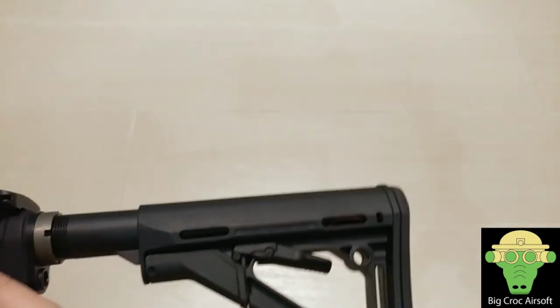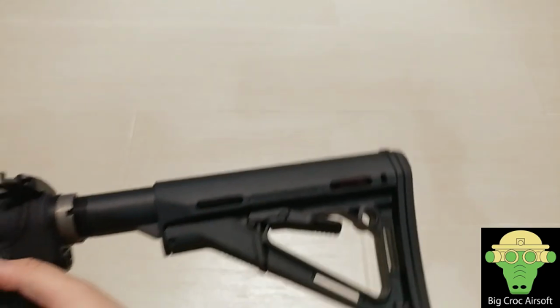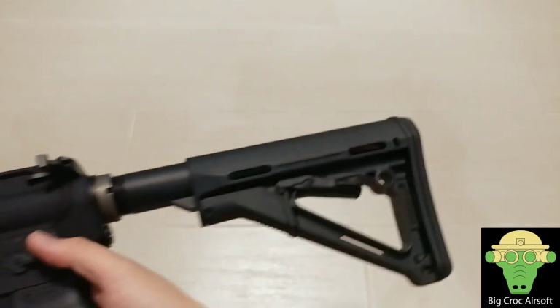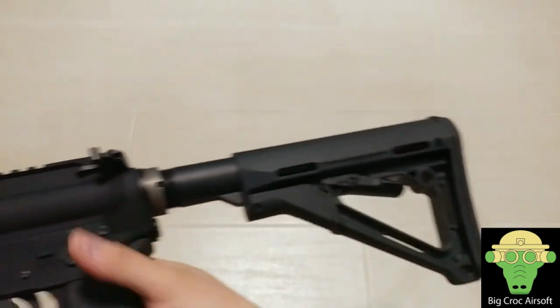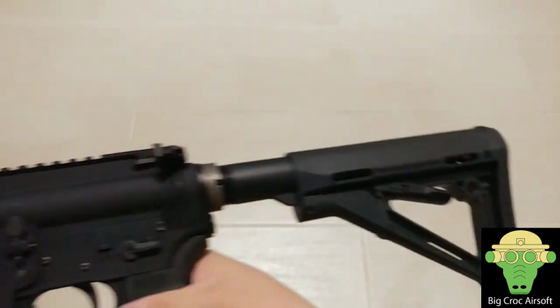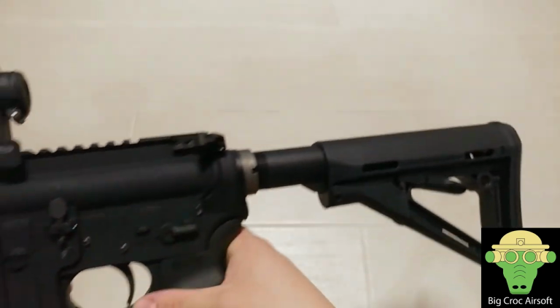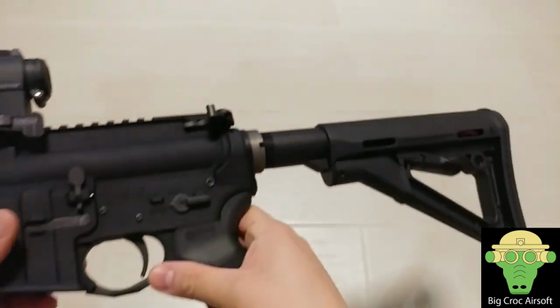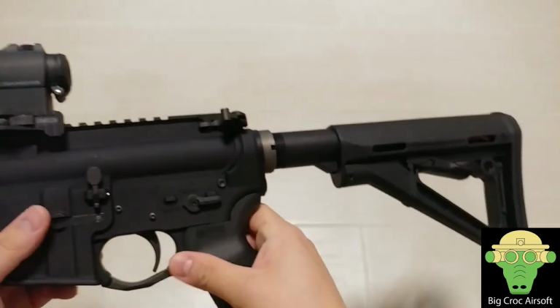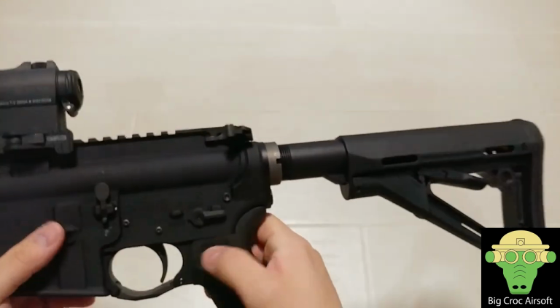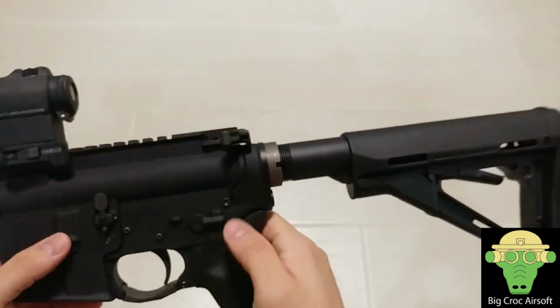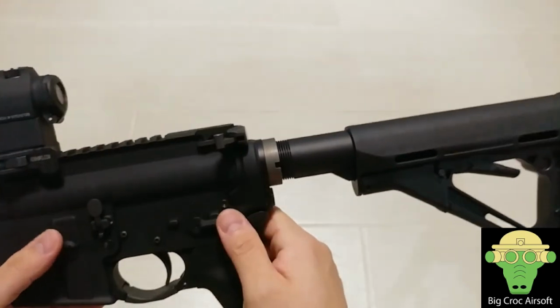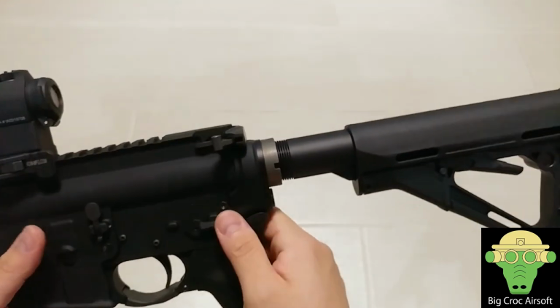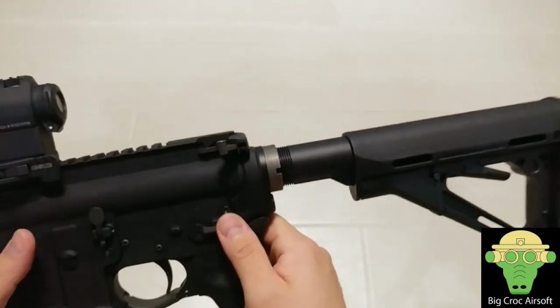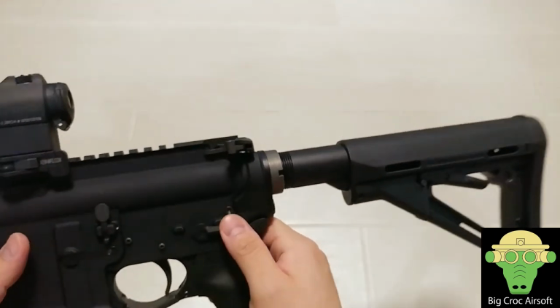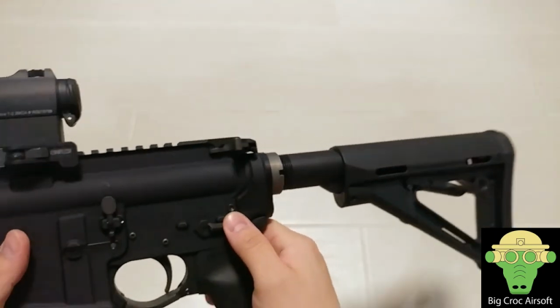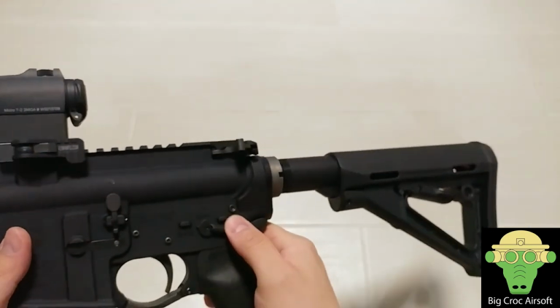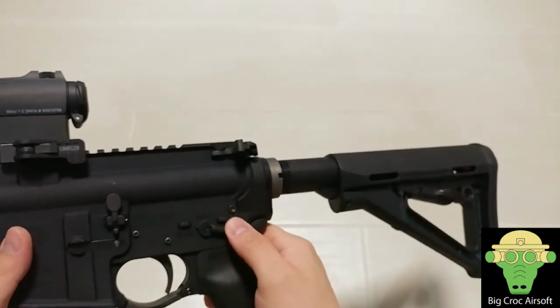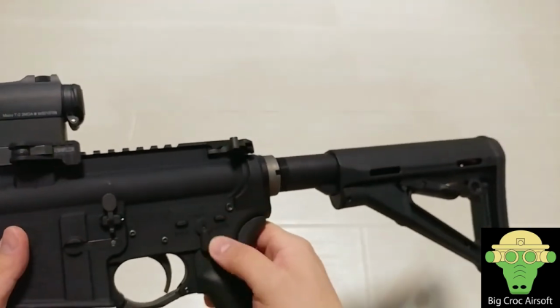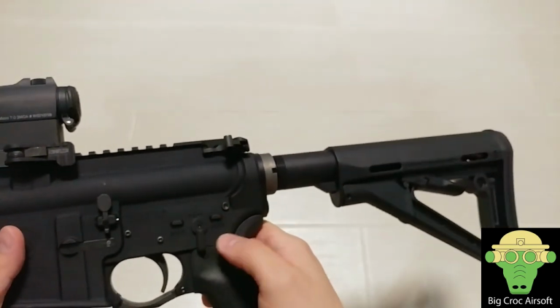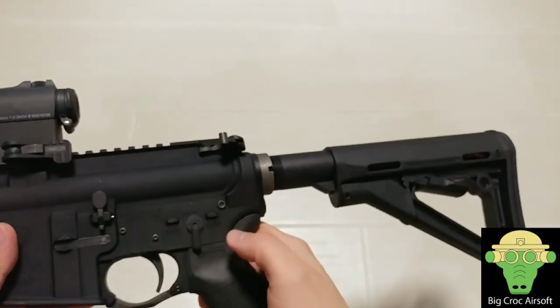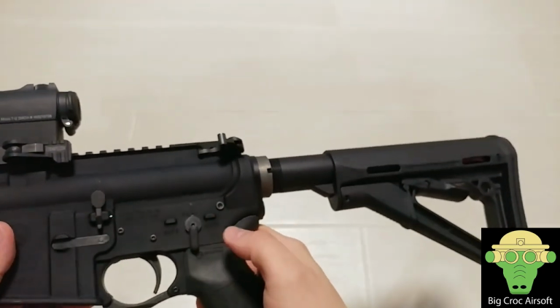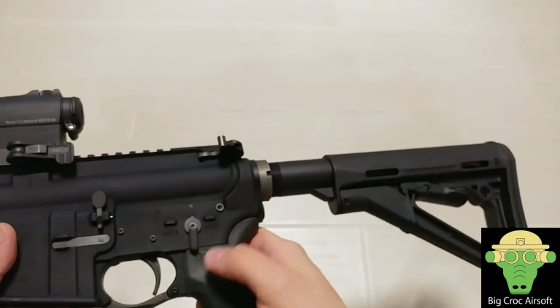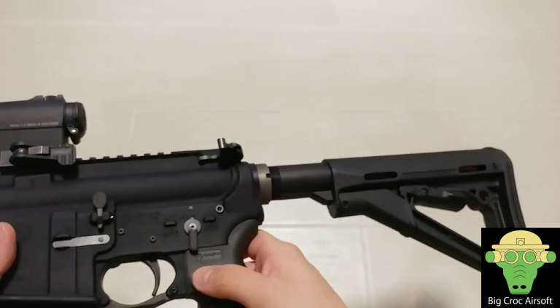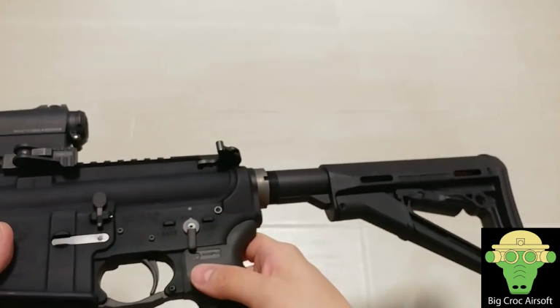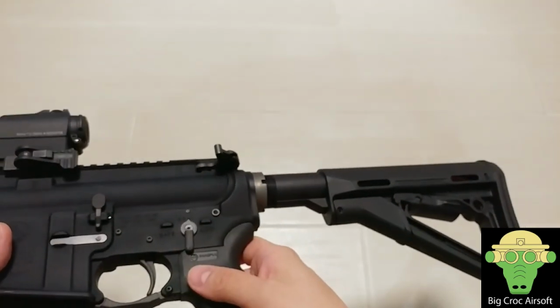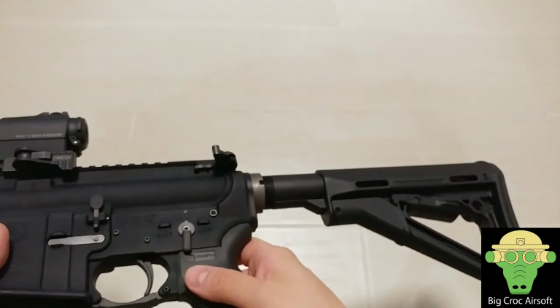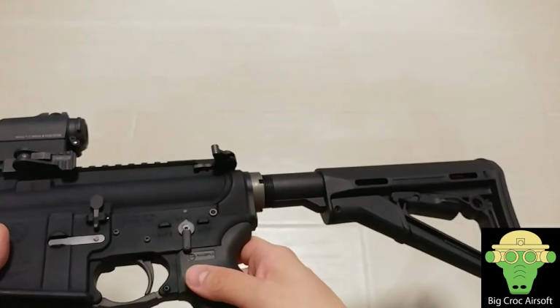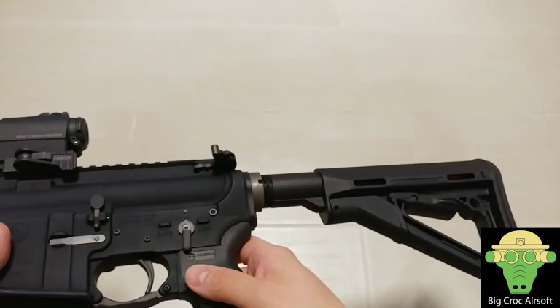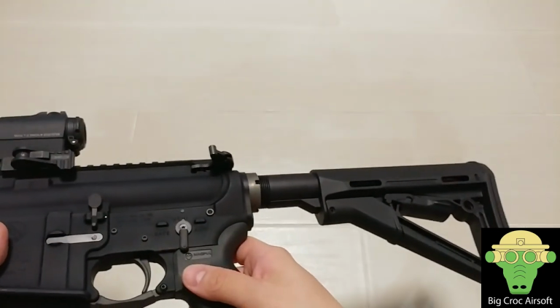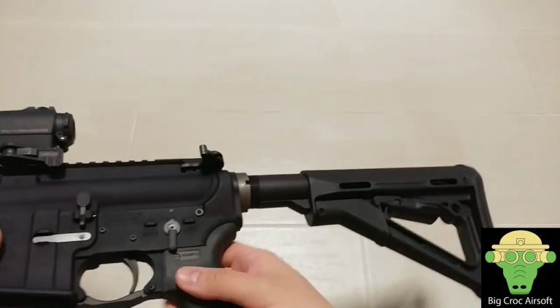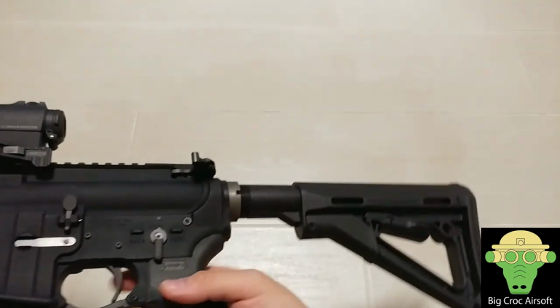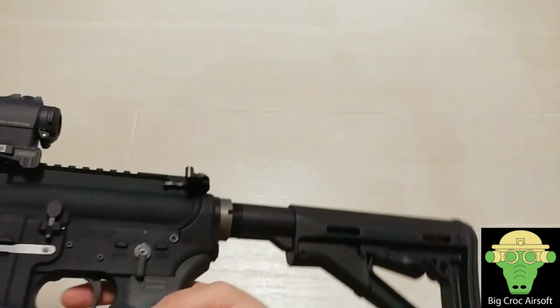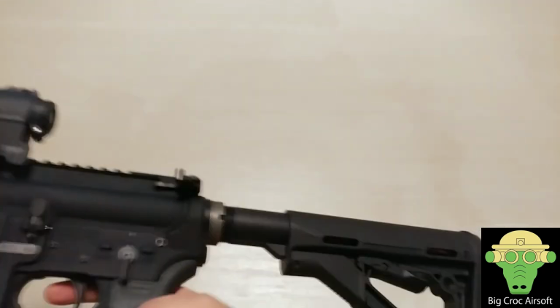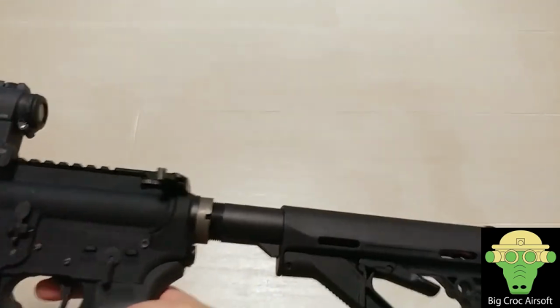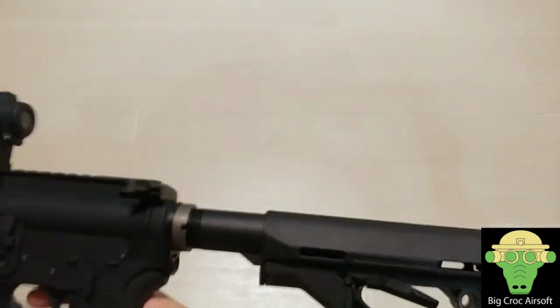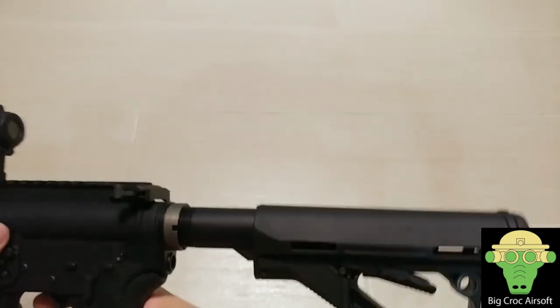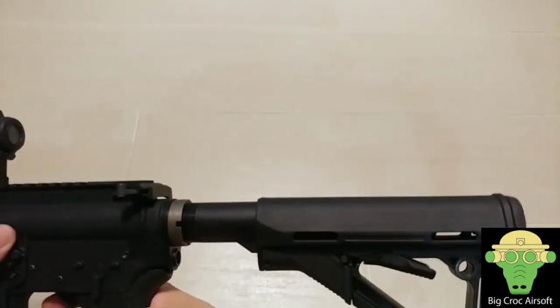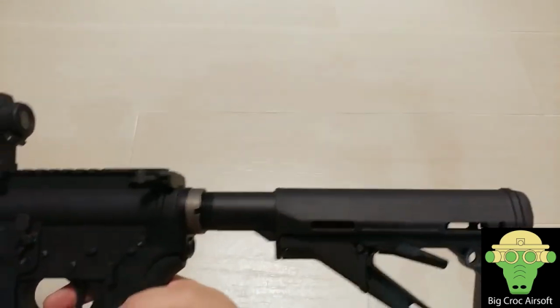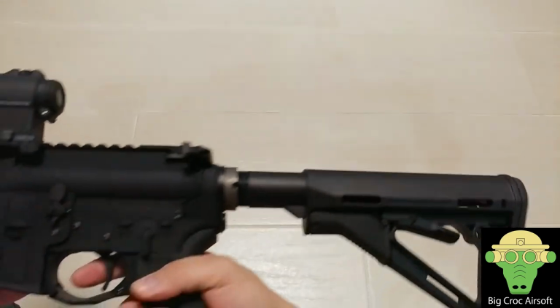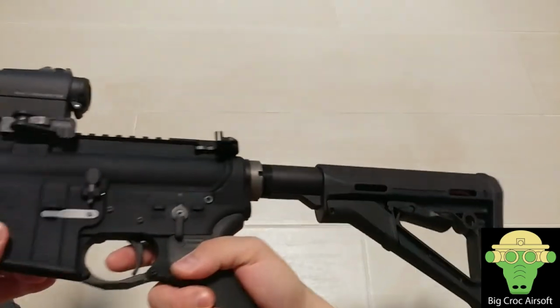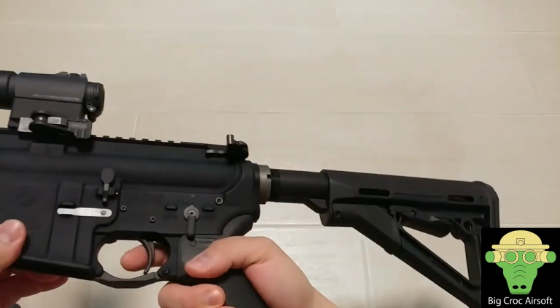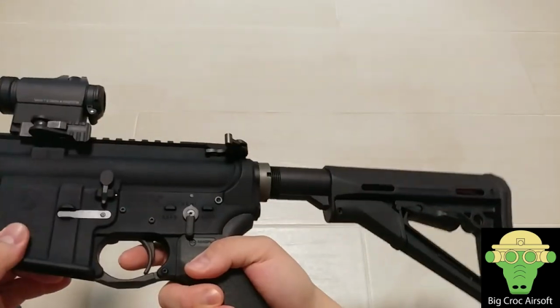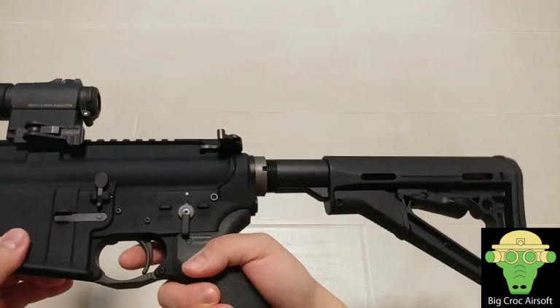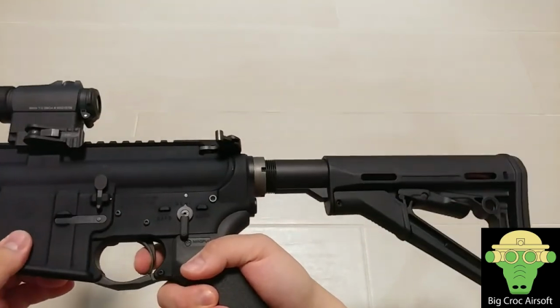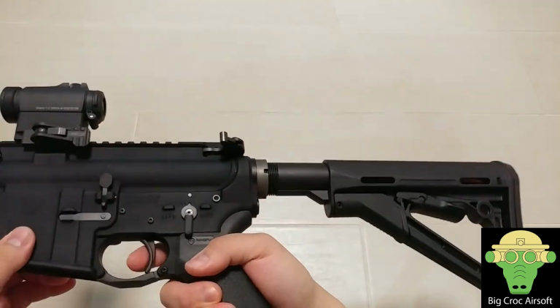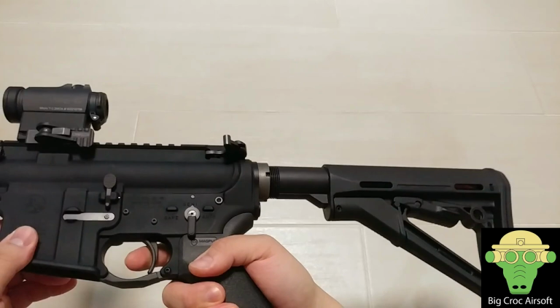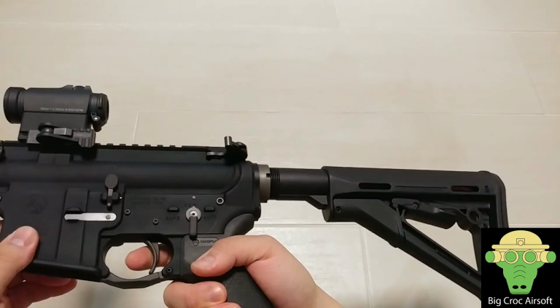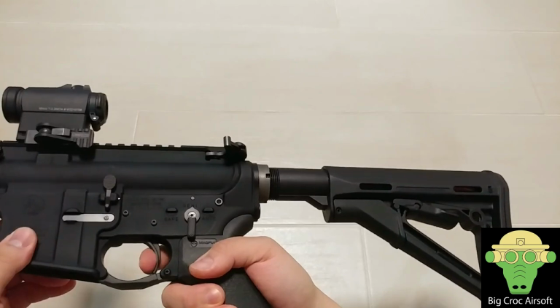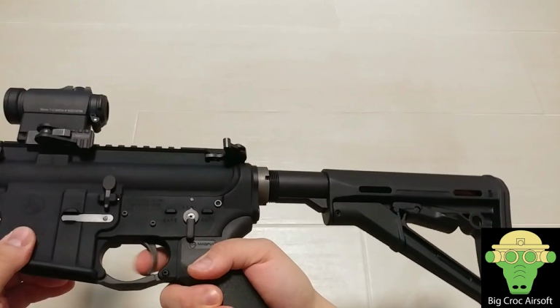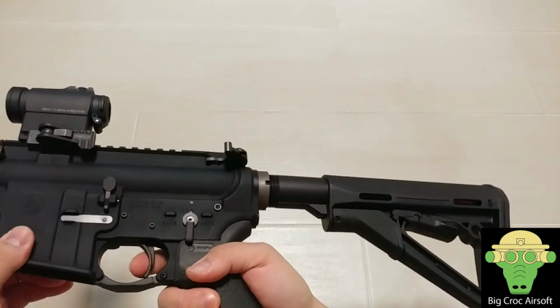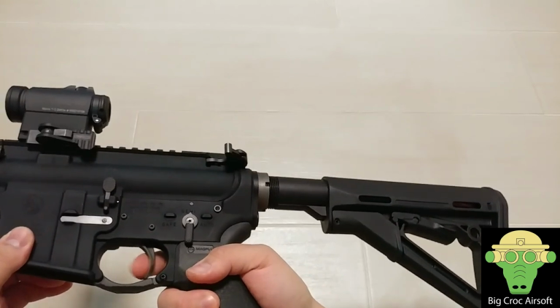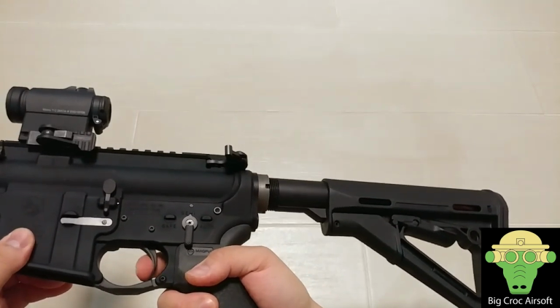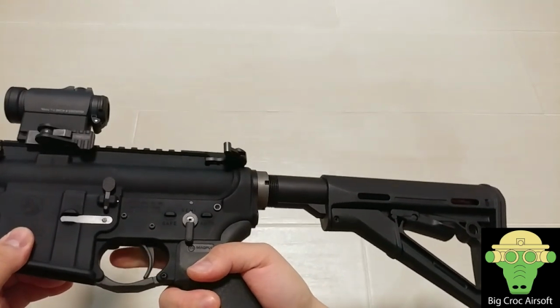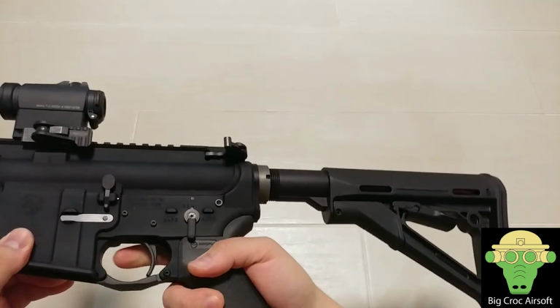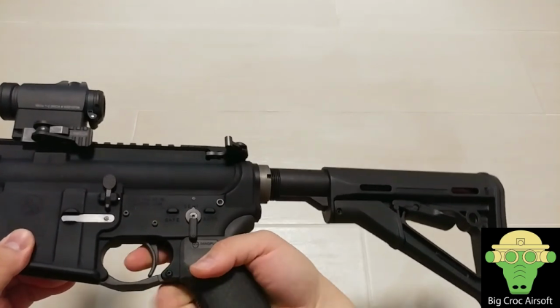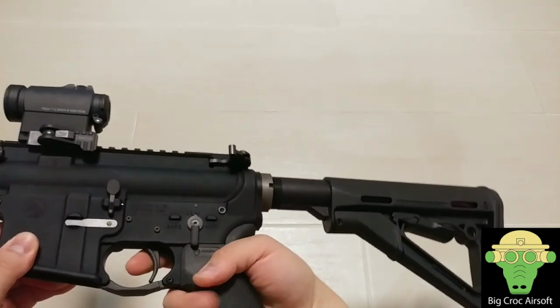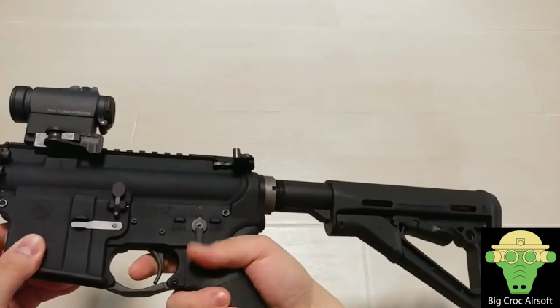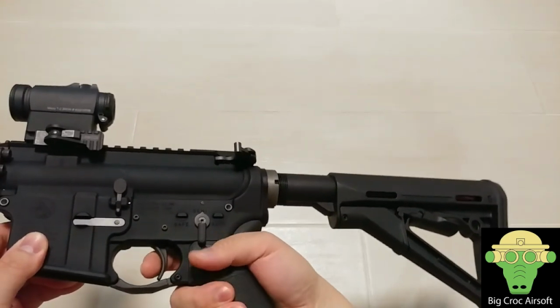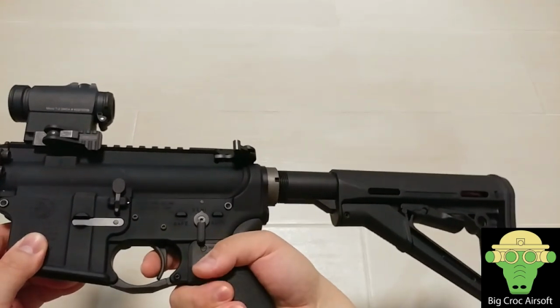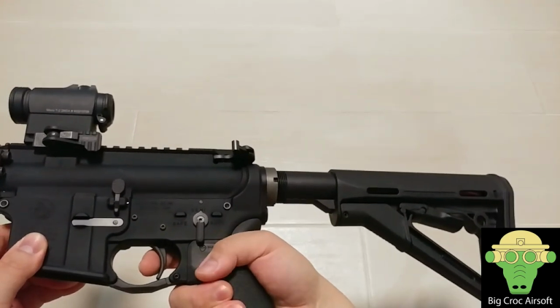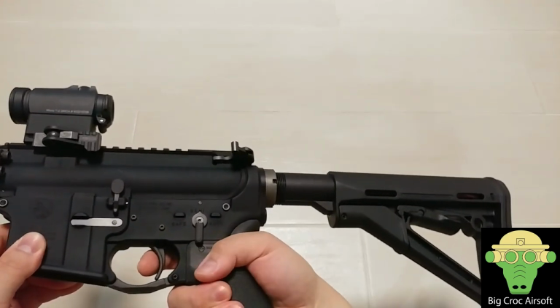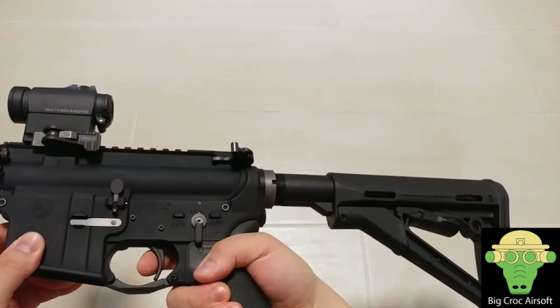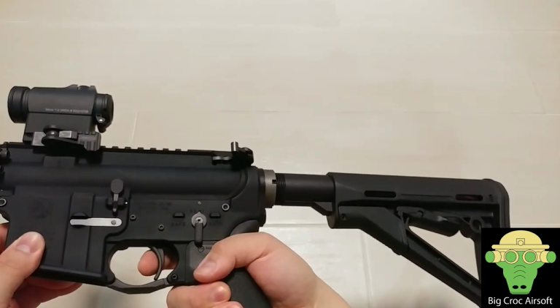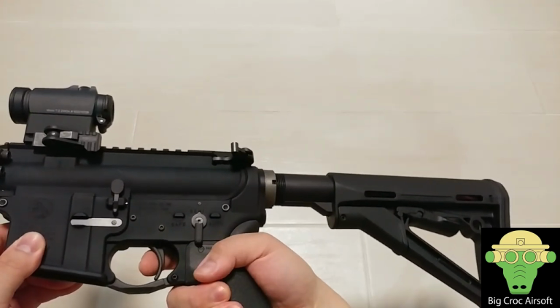As I was mentioning, the trigger response is very fast.